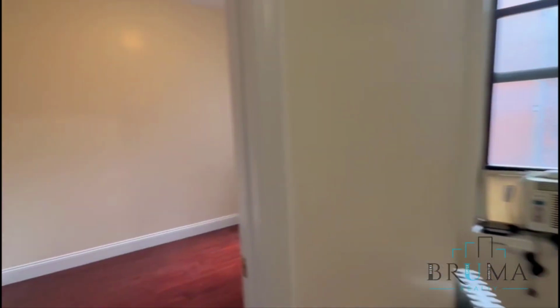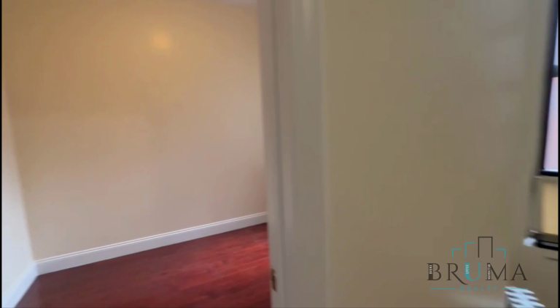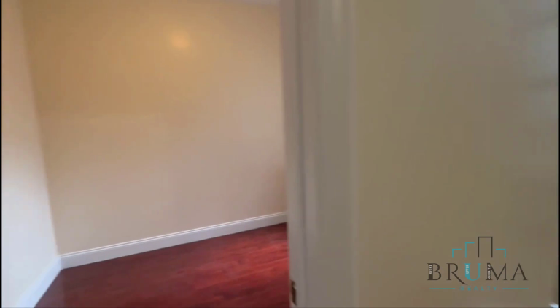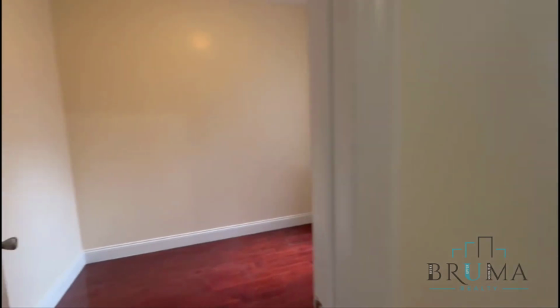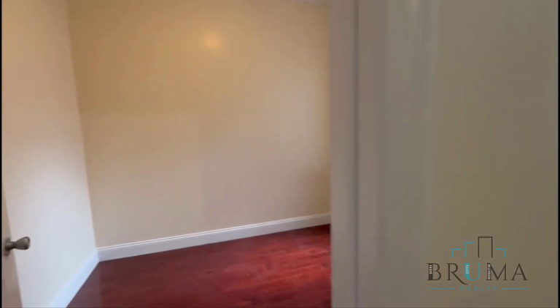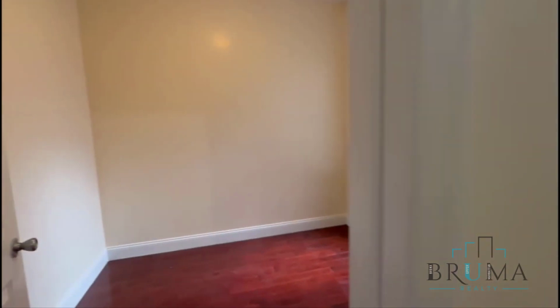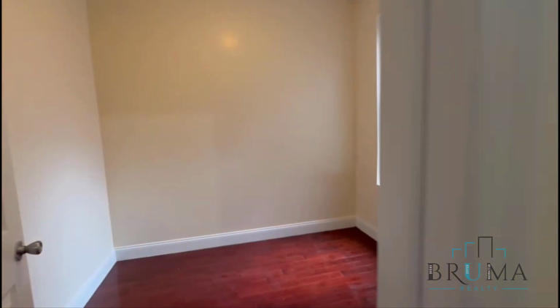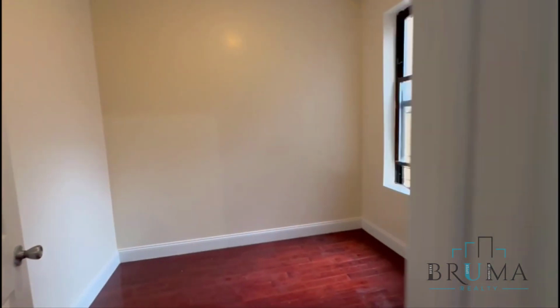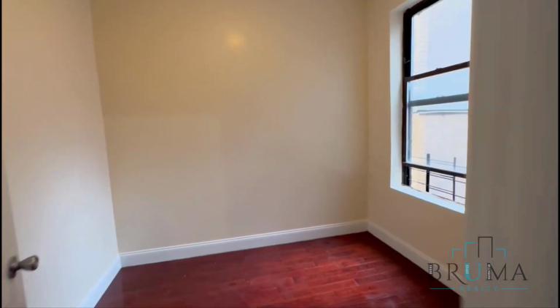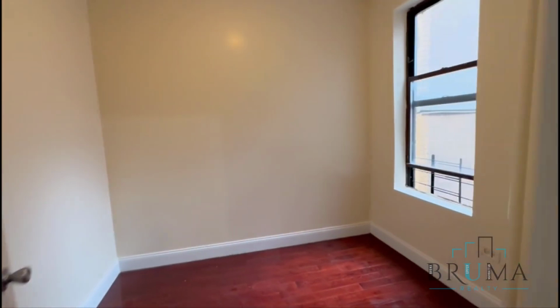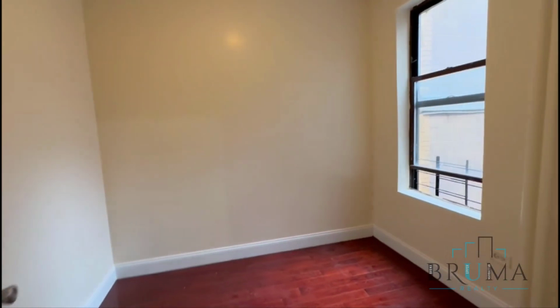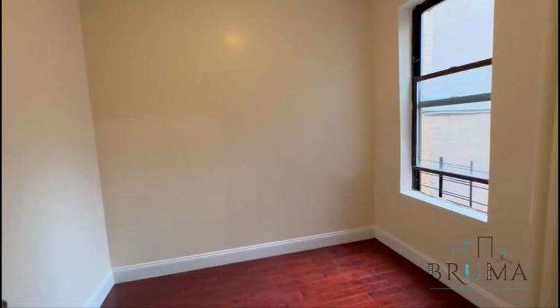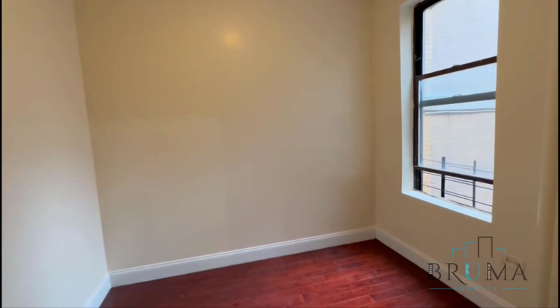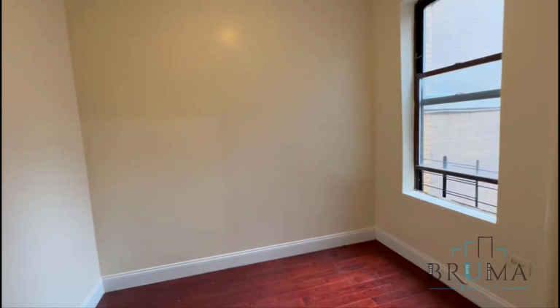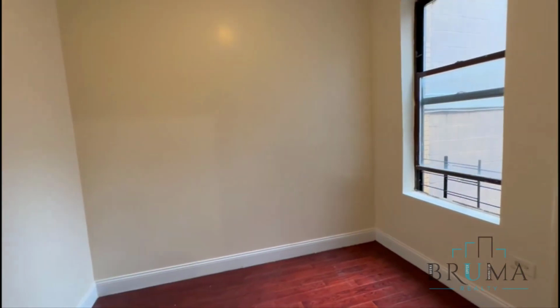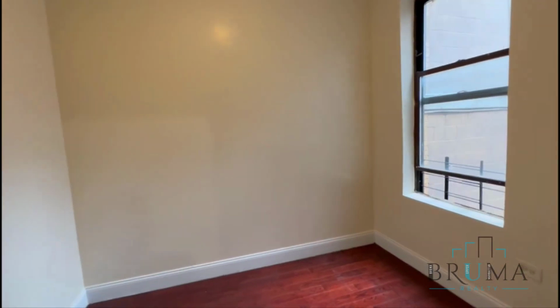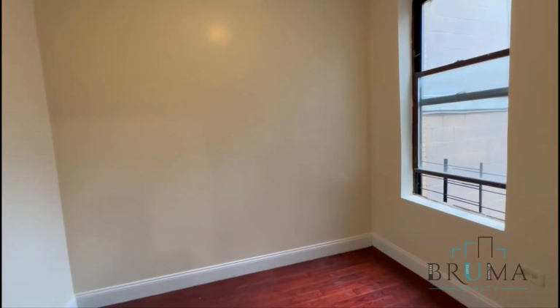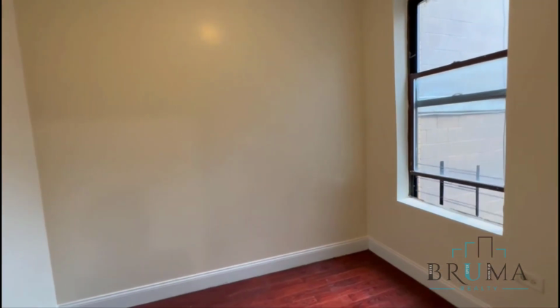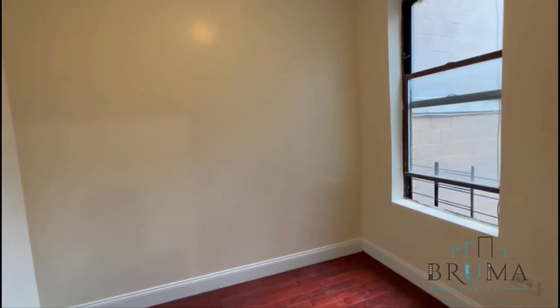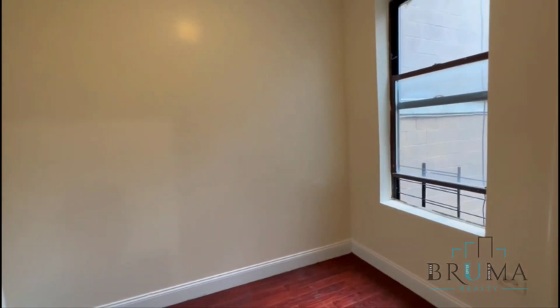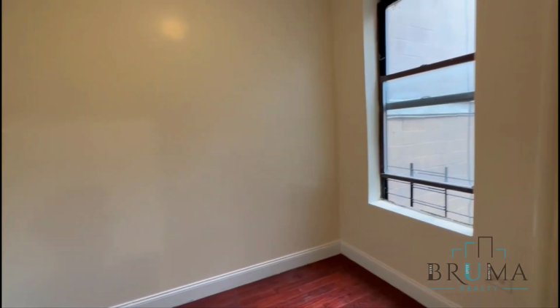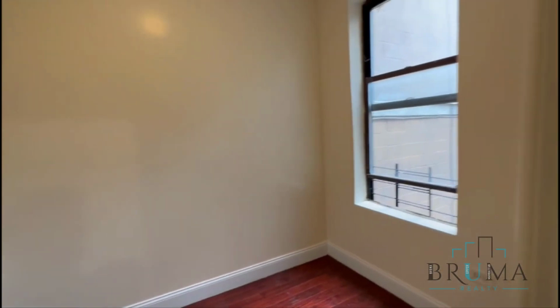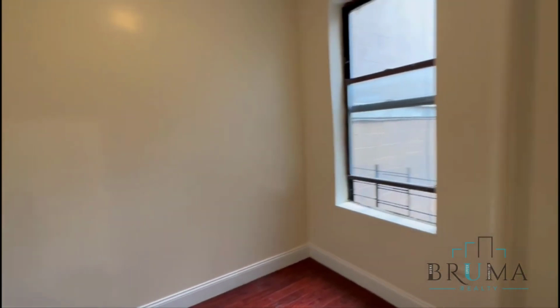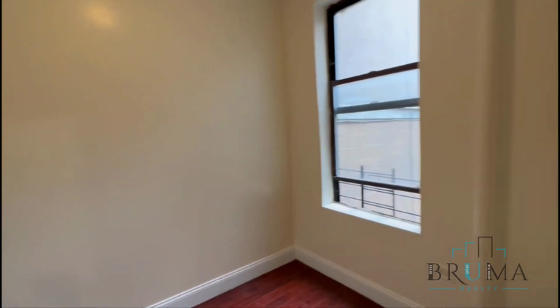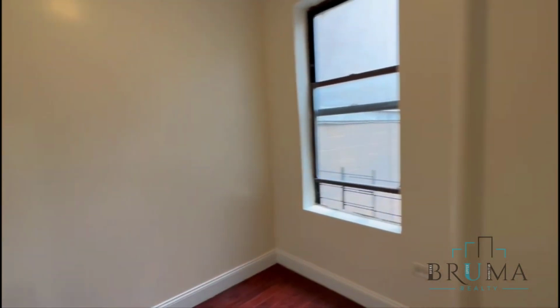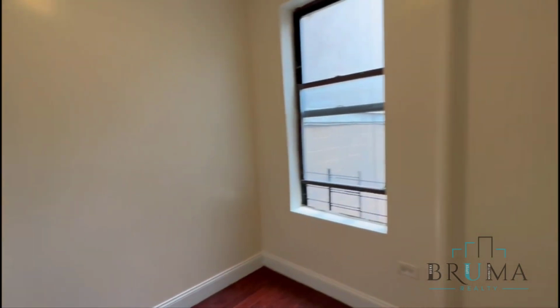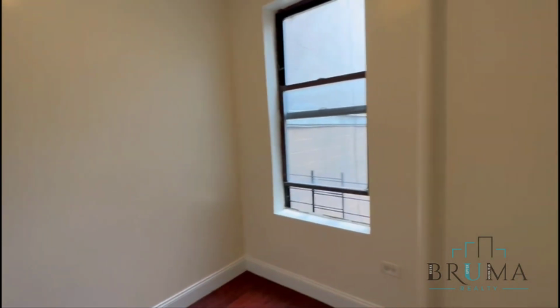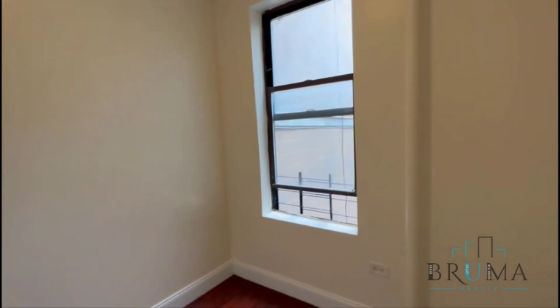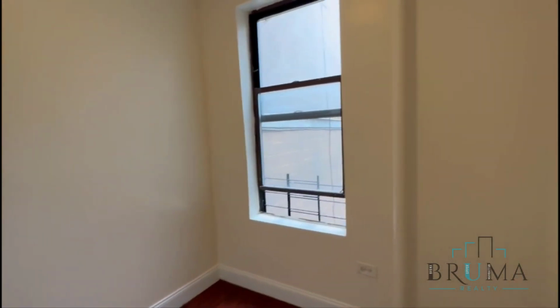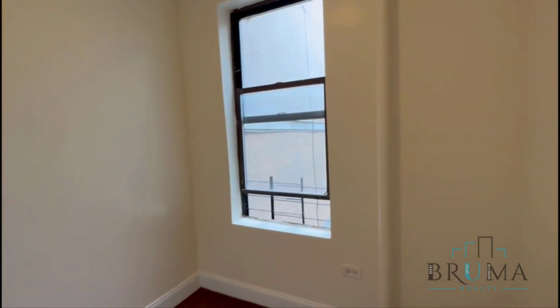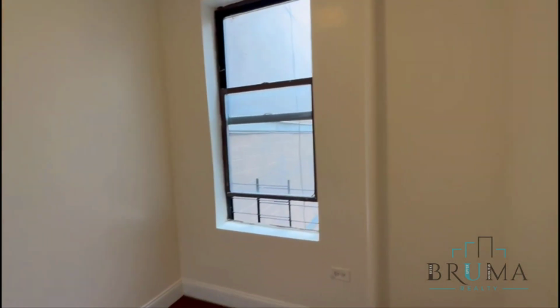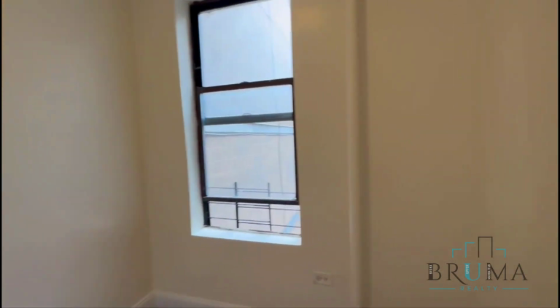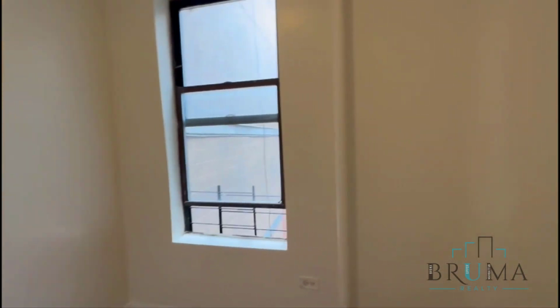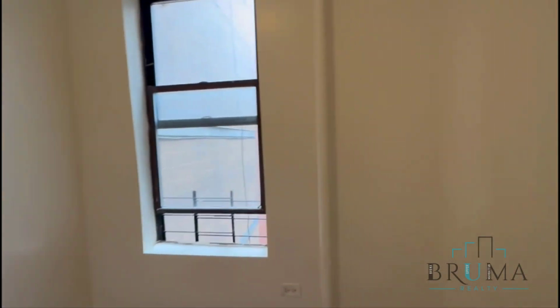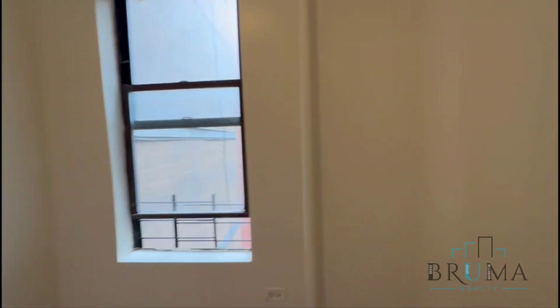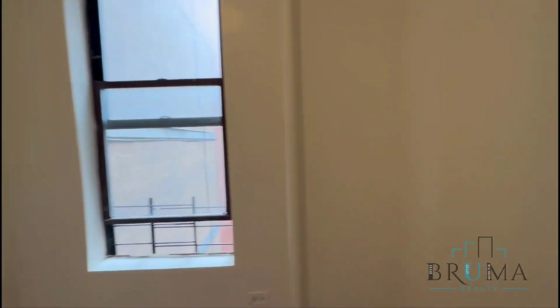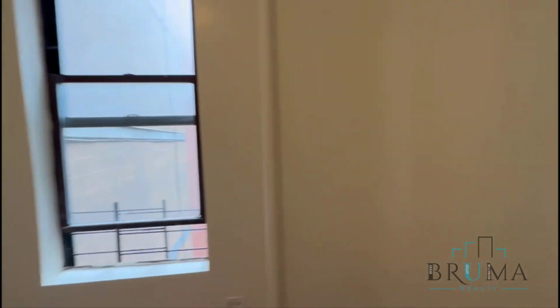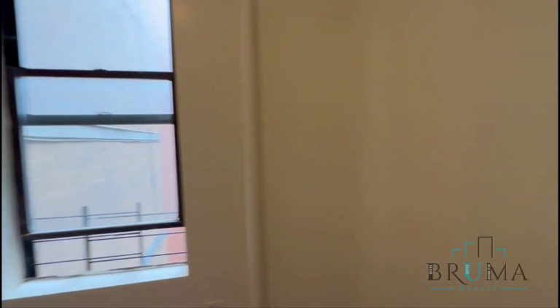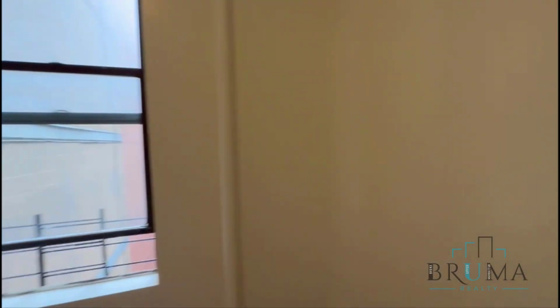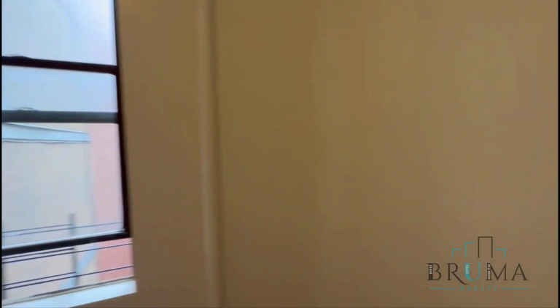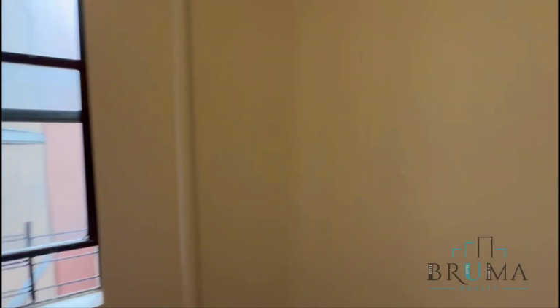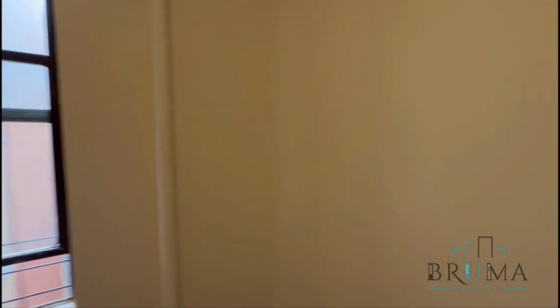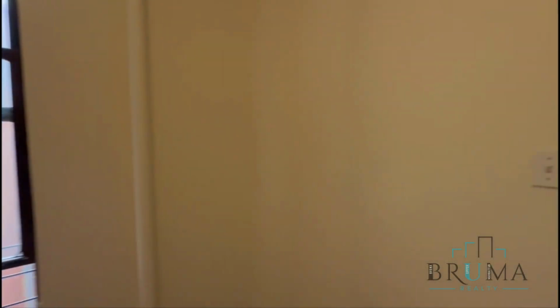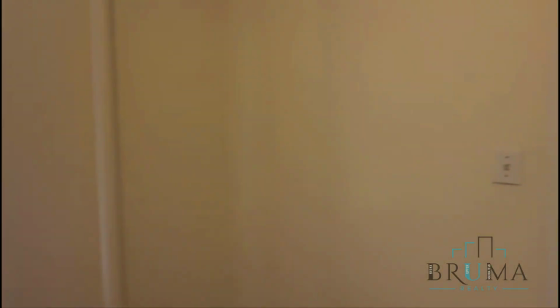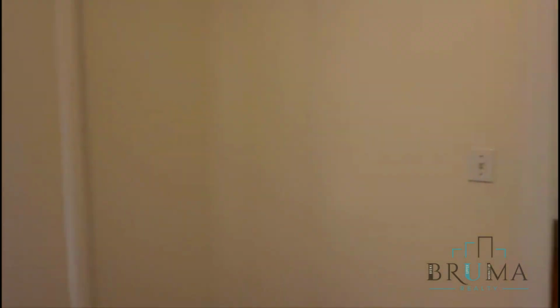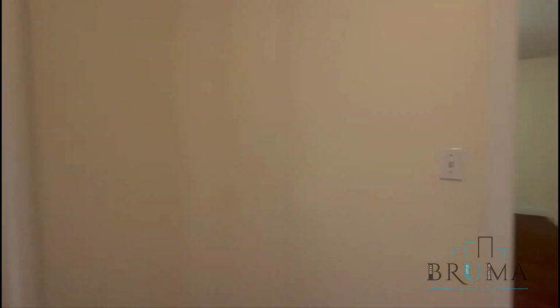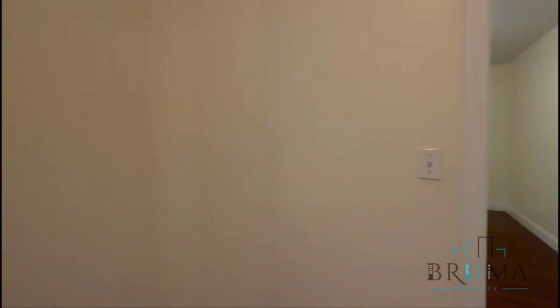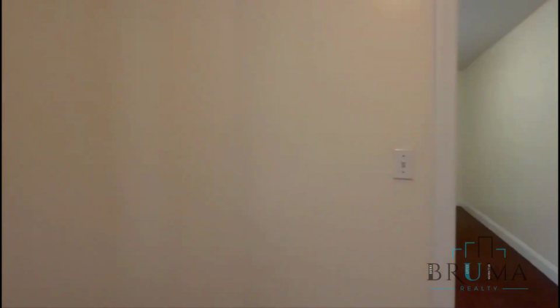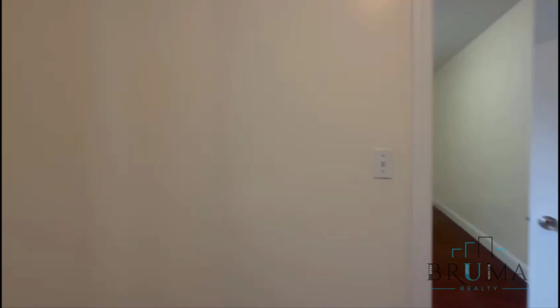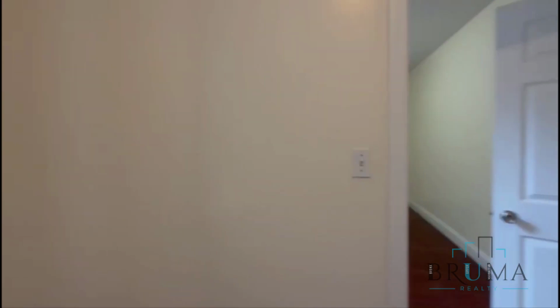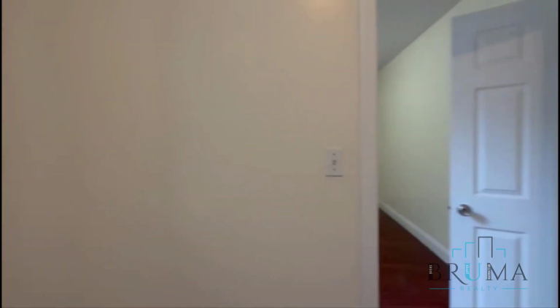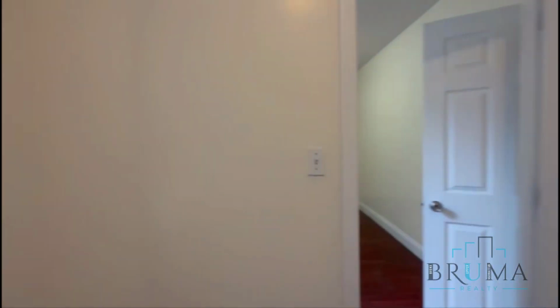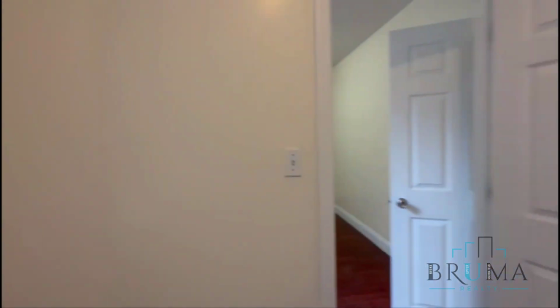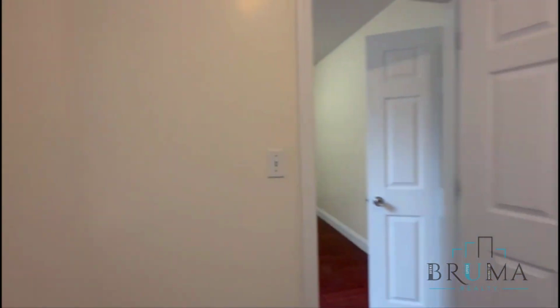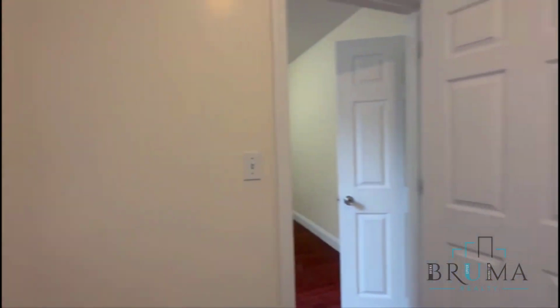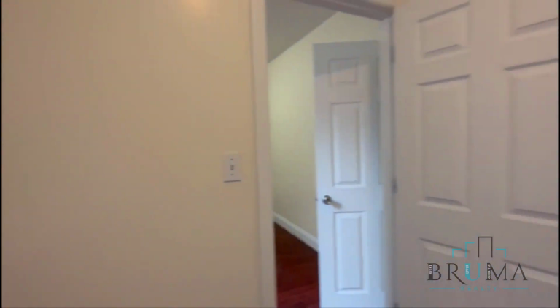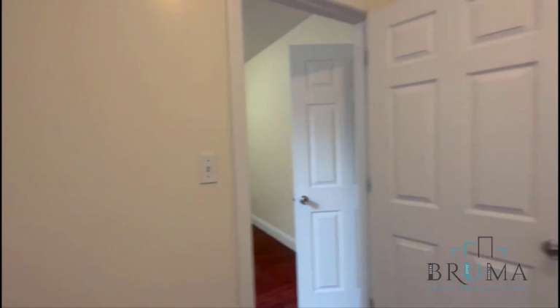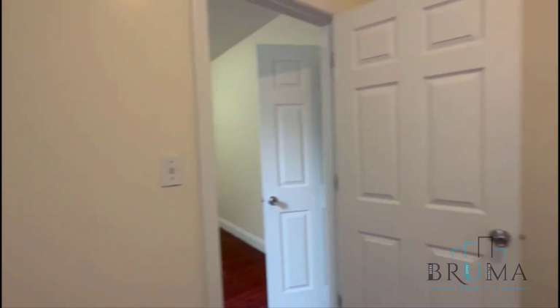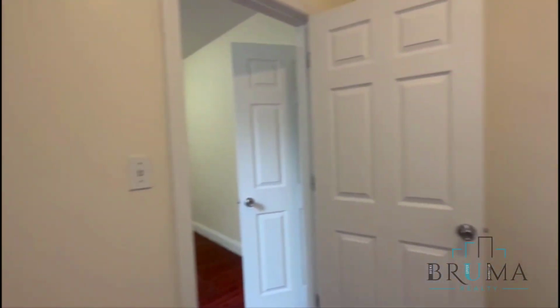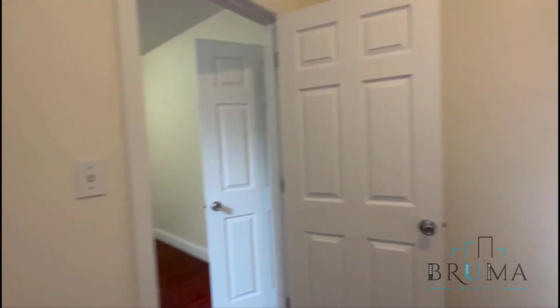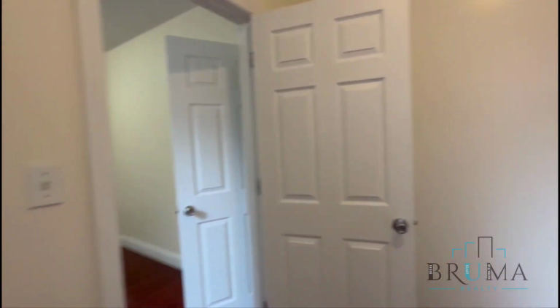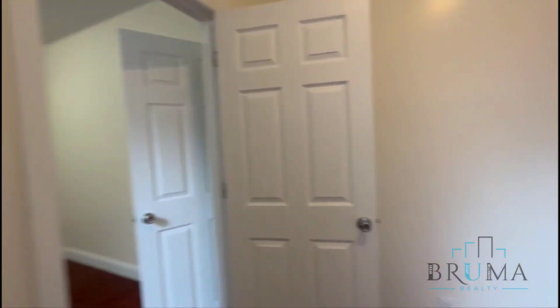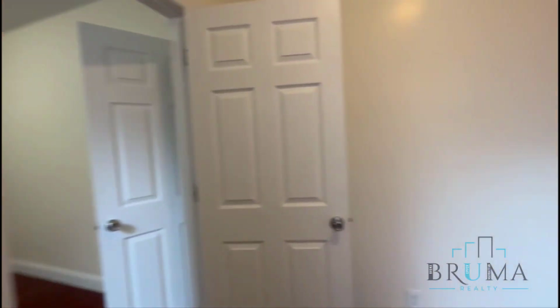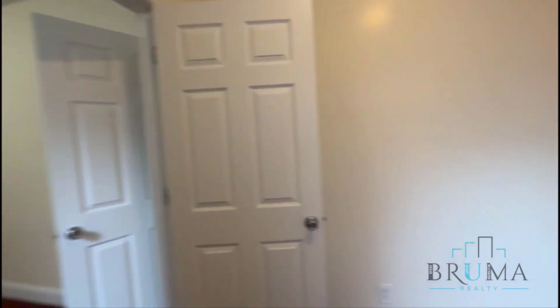This is the first room — the first bedroom. It fits a queen-size bed.